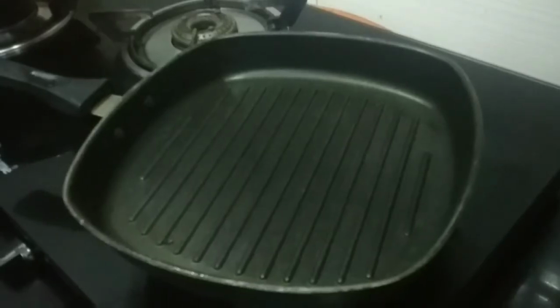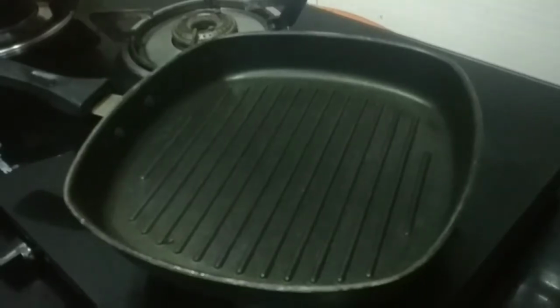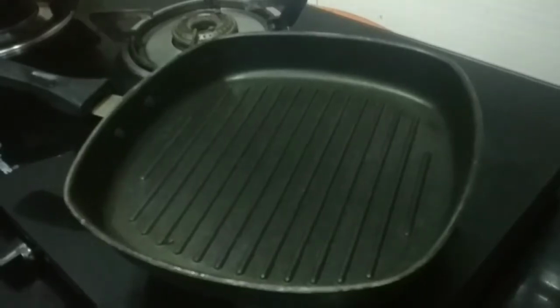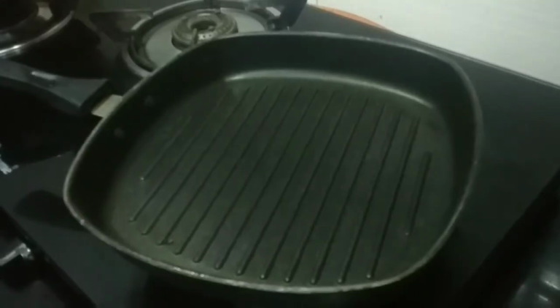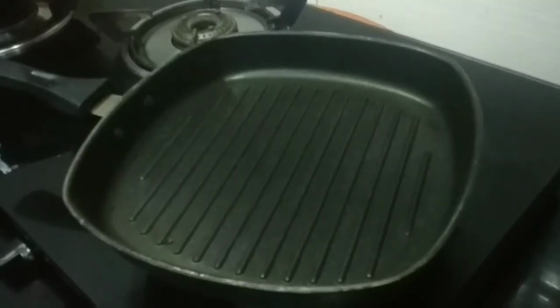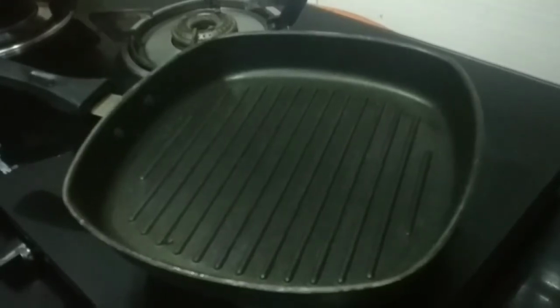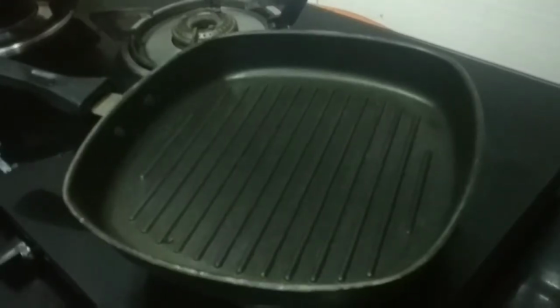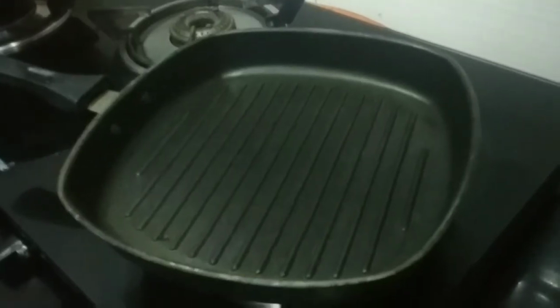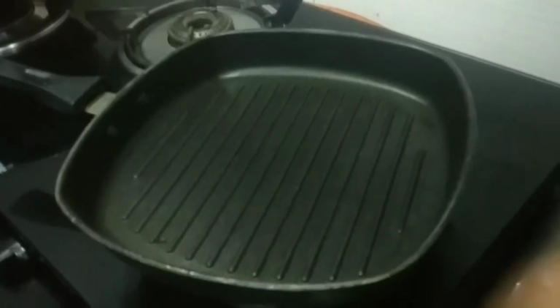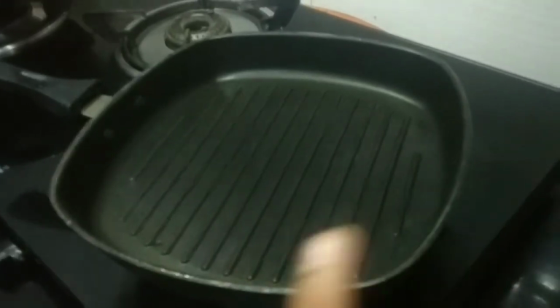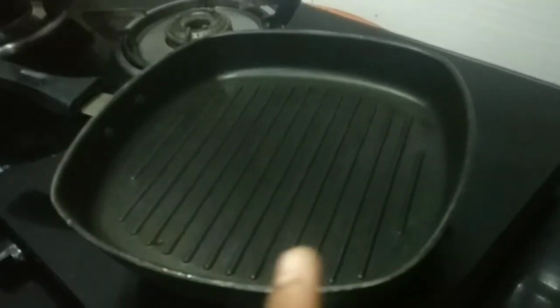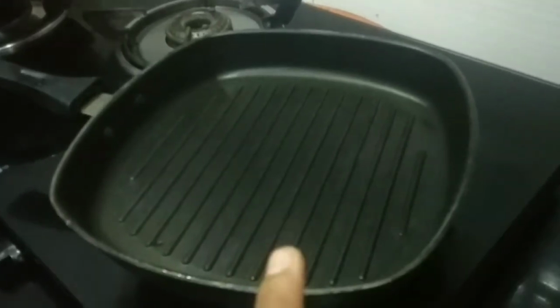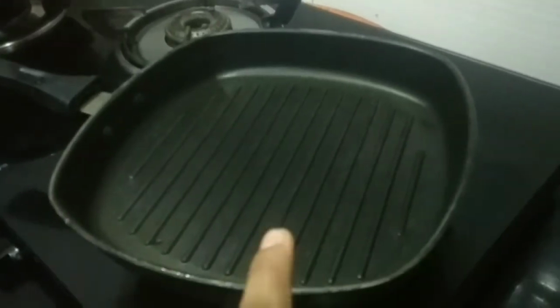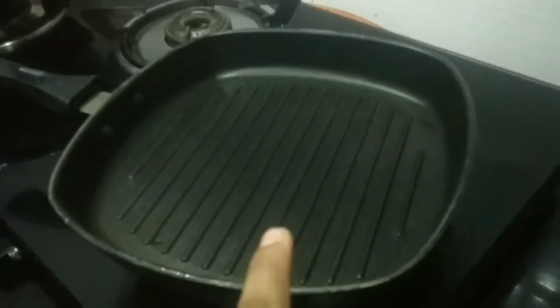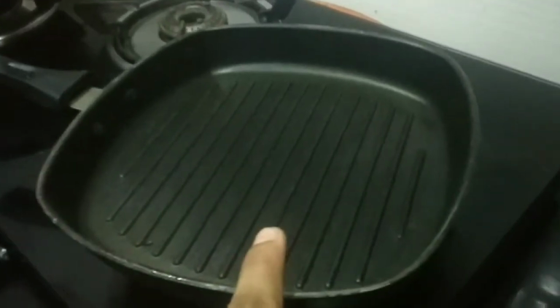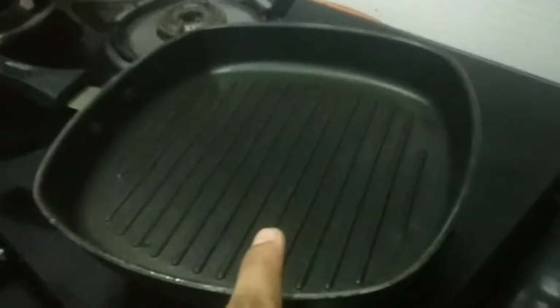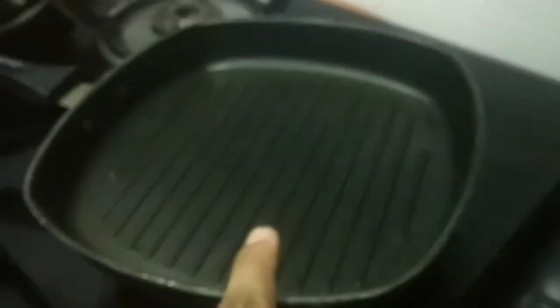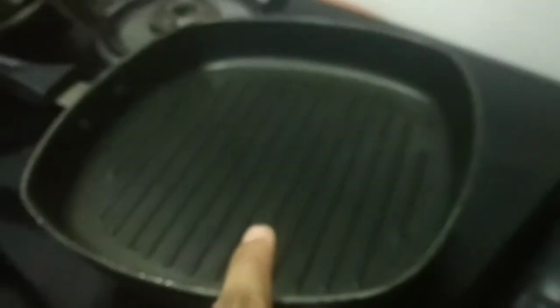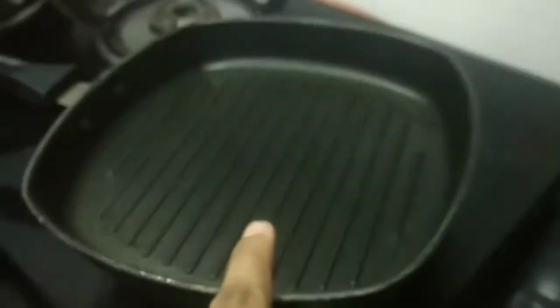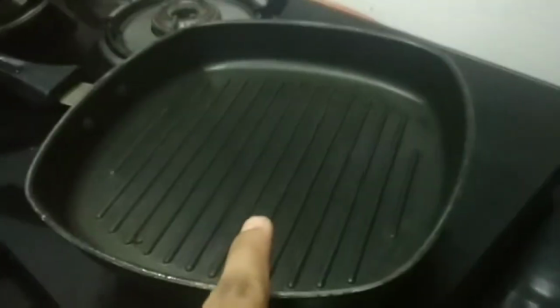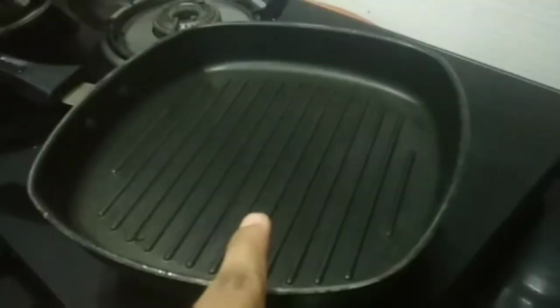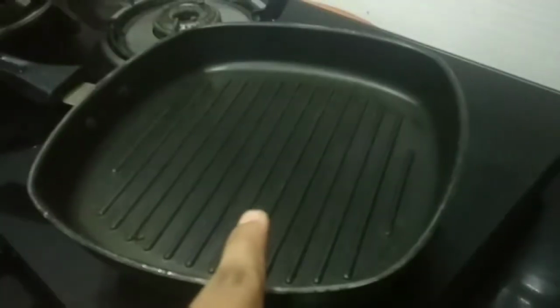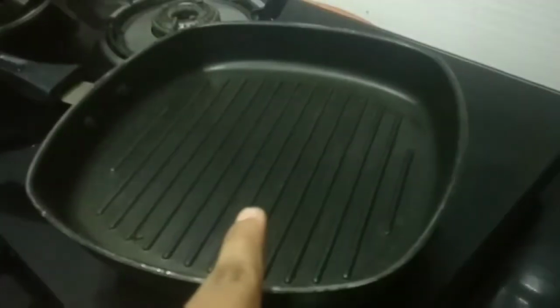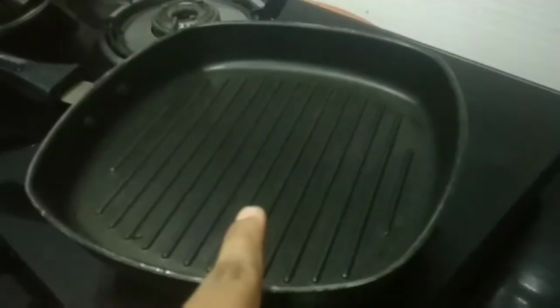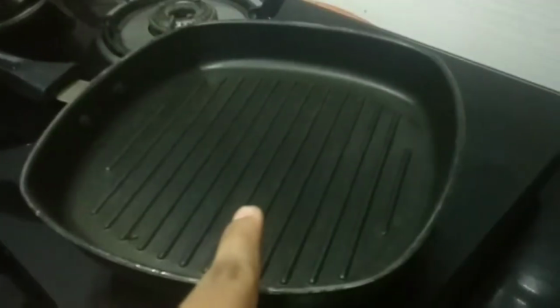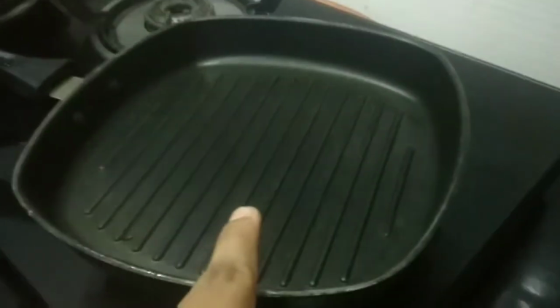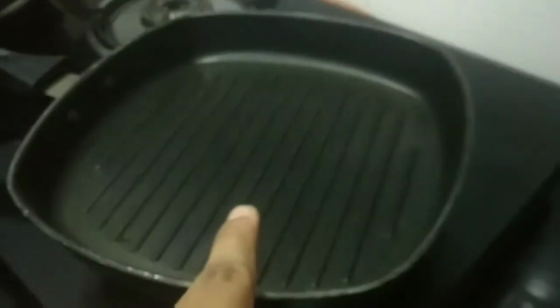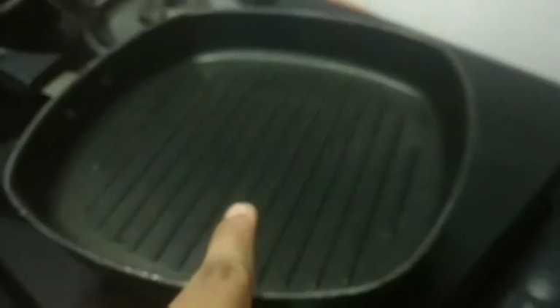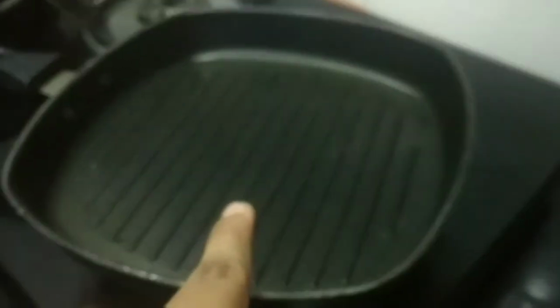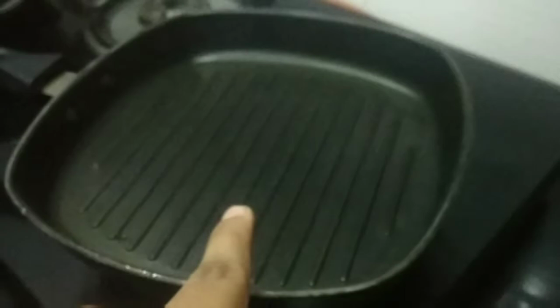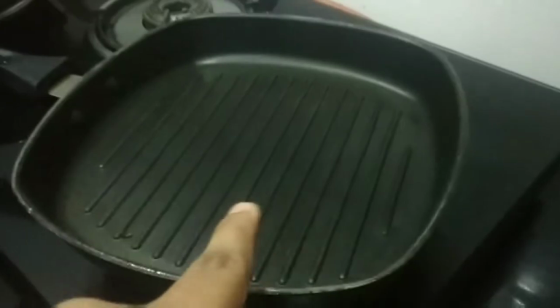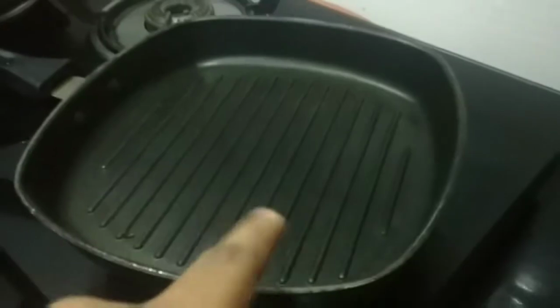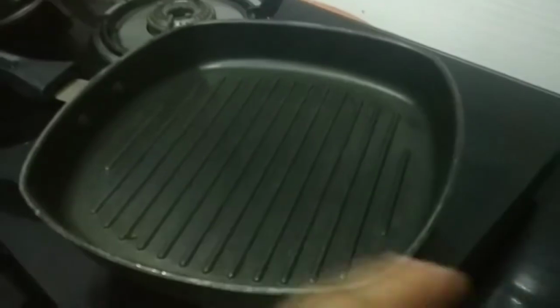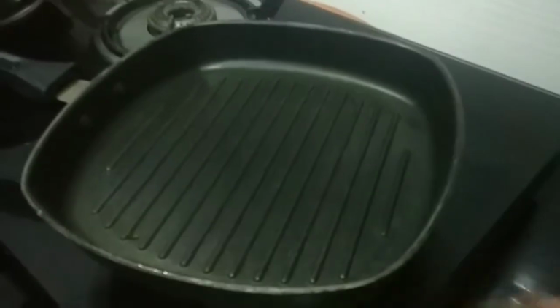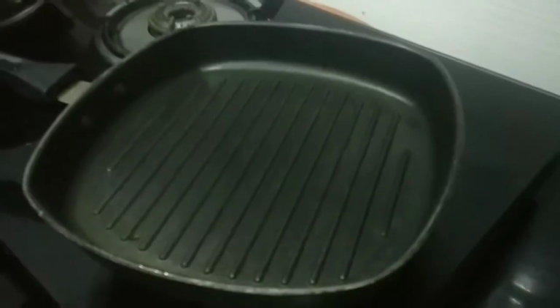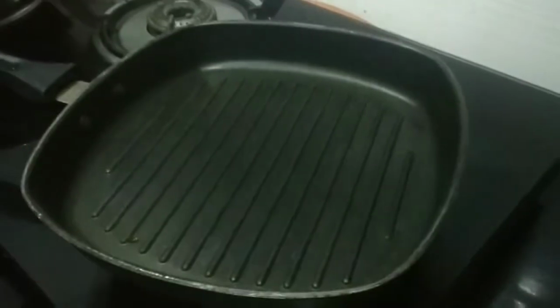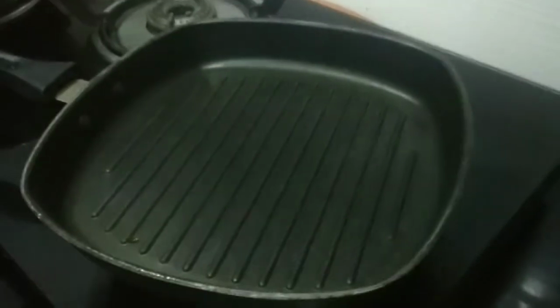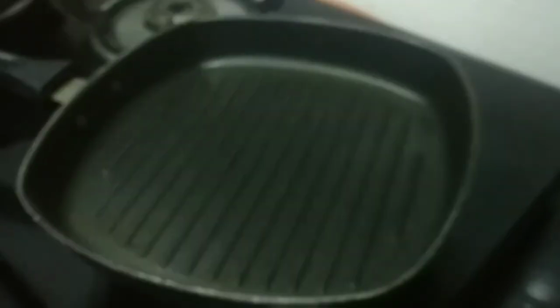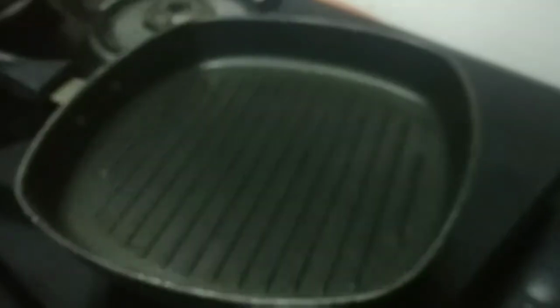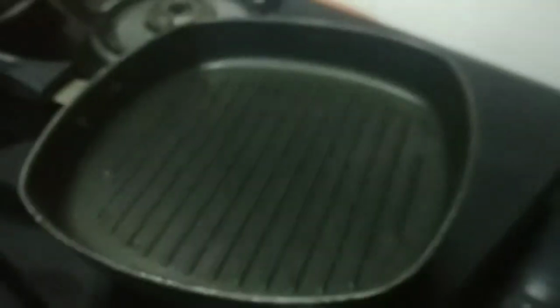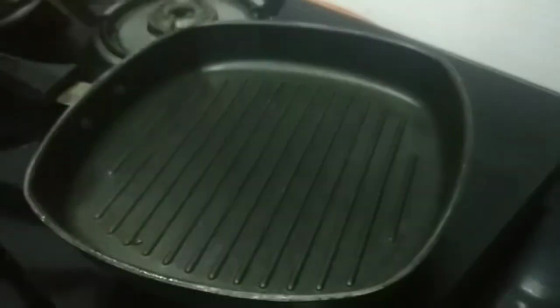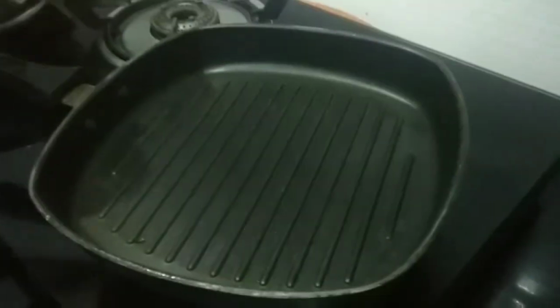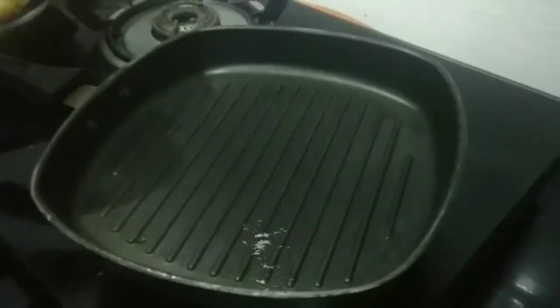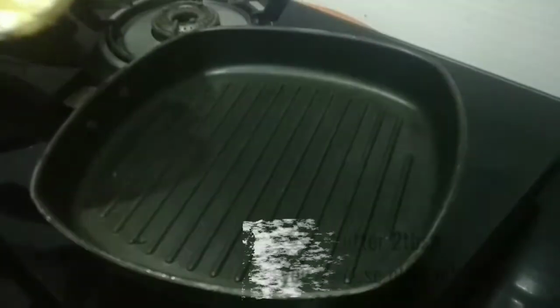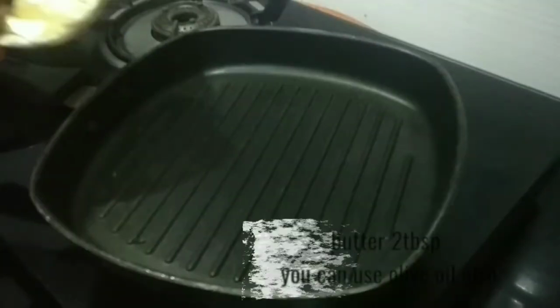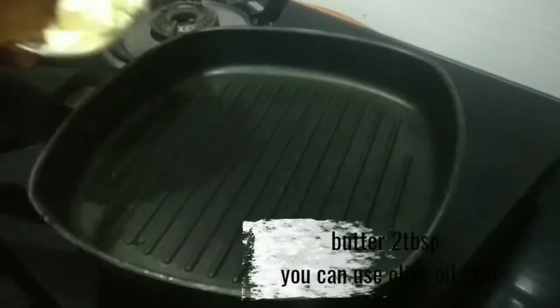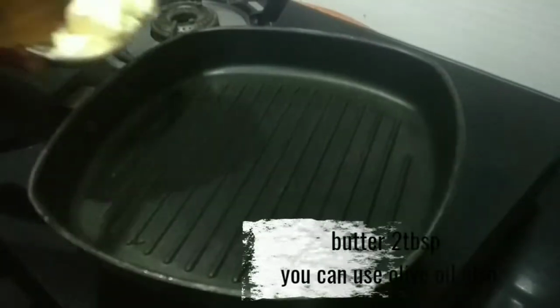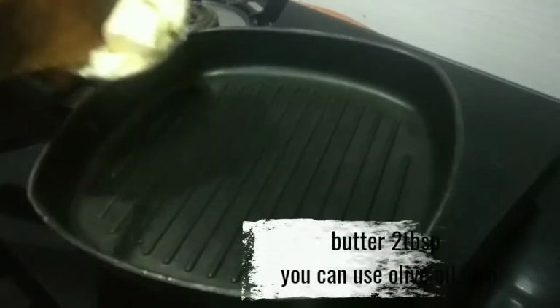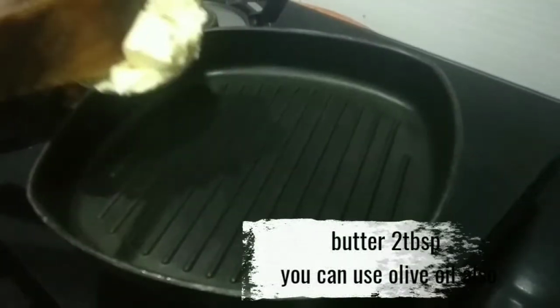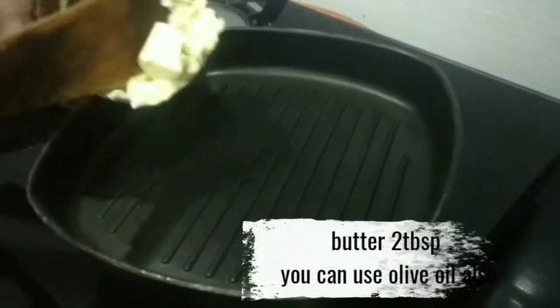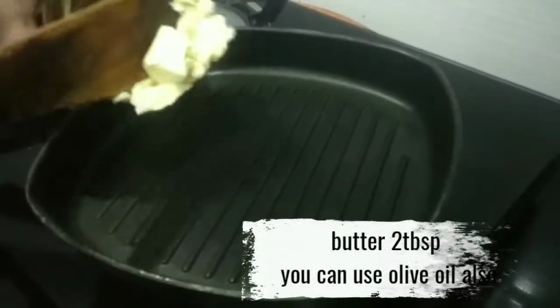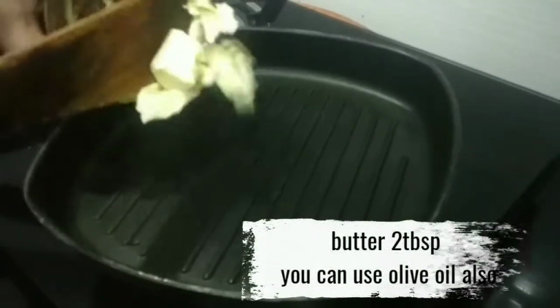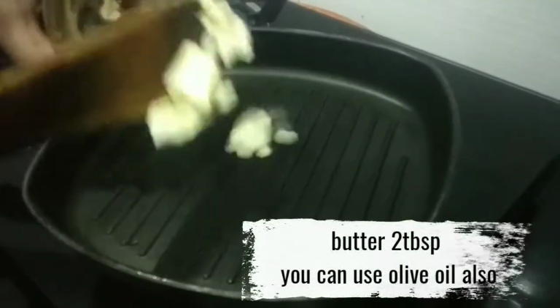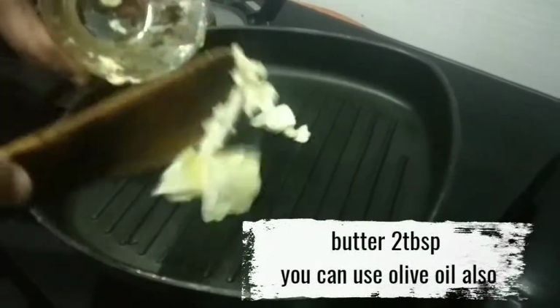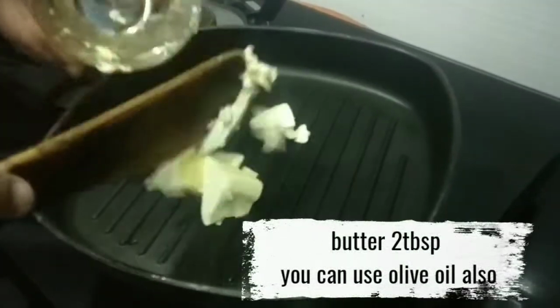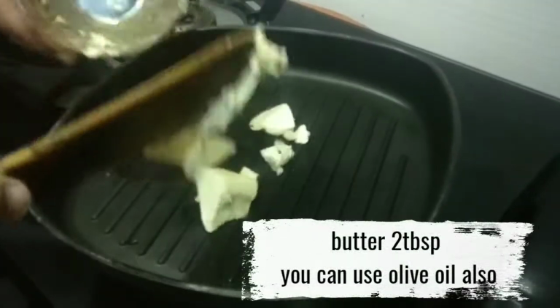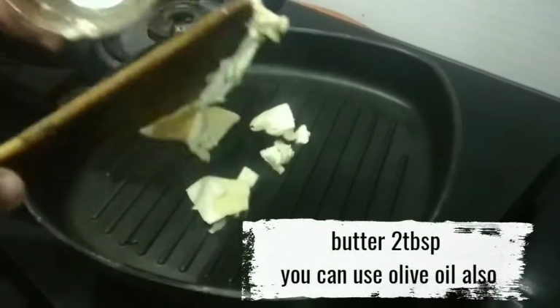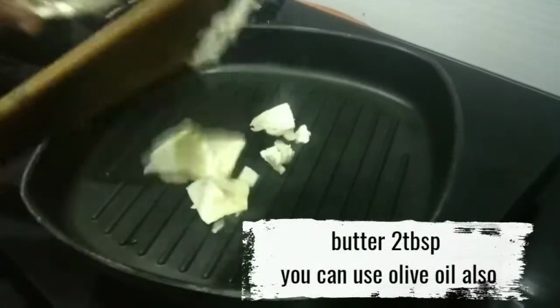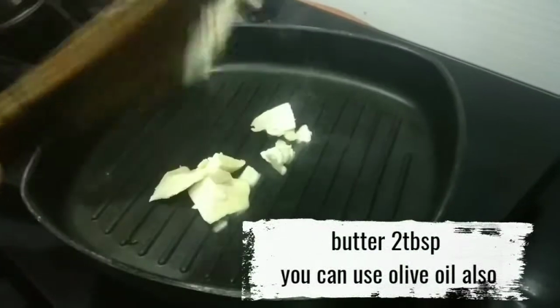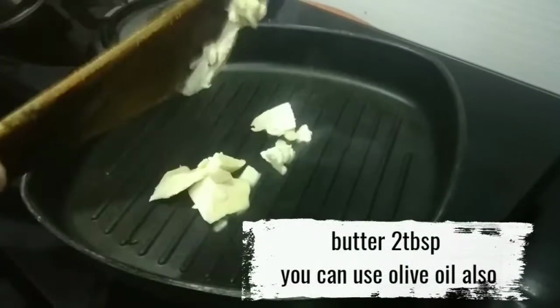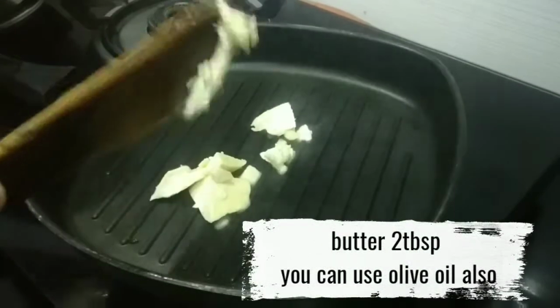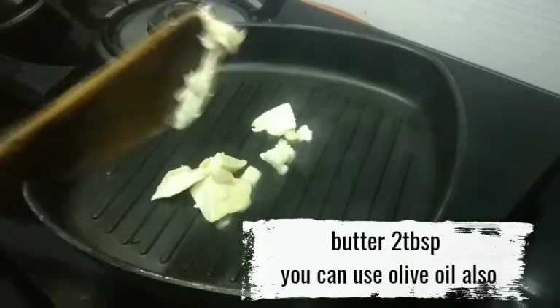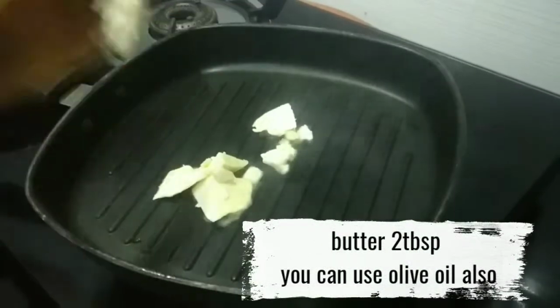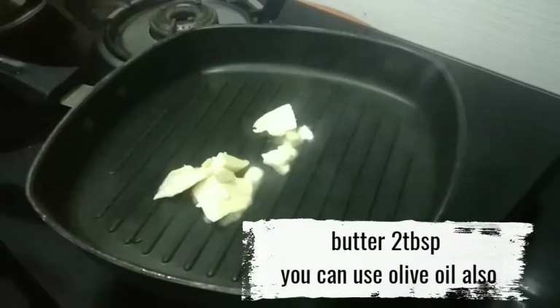Let's use a grill pan — or use a normal pan. Add 2 tablespoons of butter.